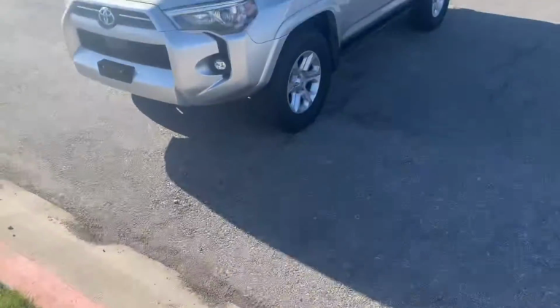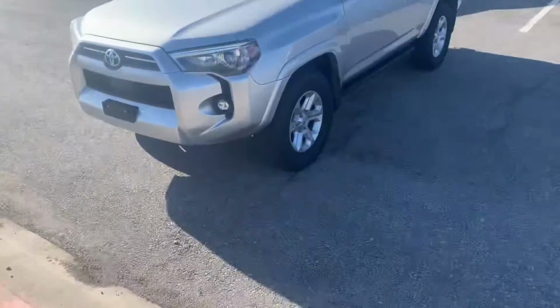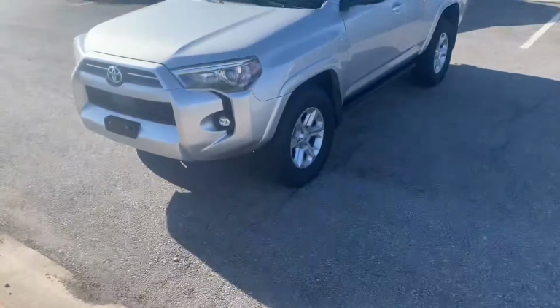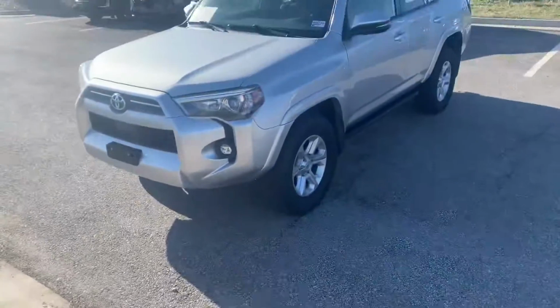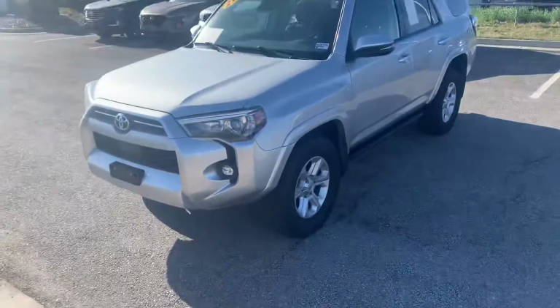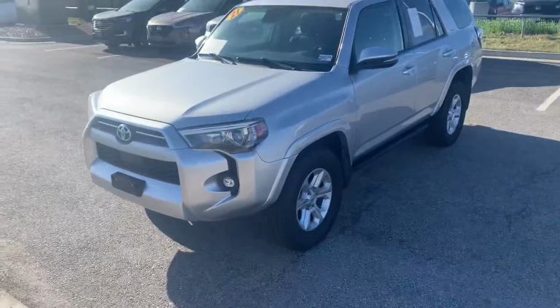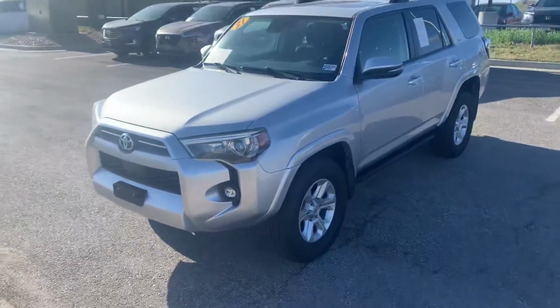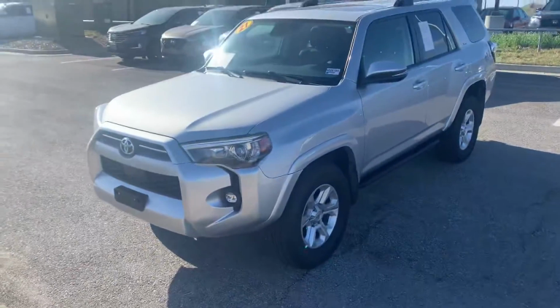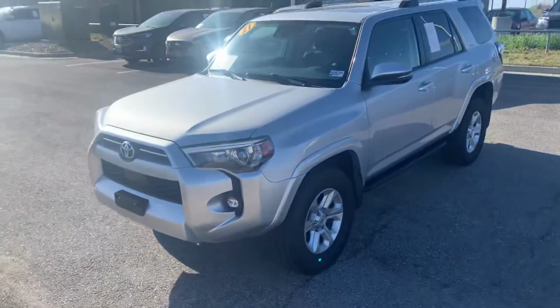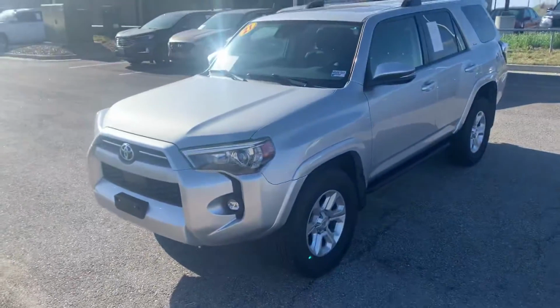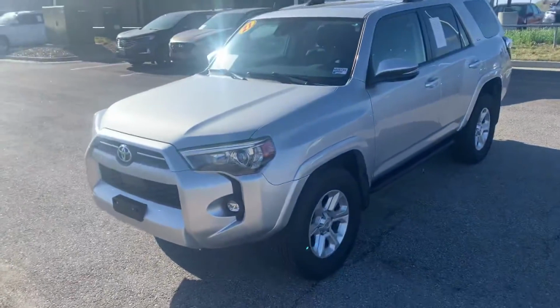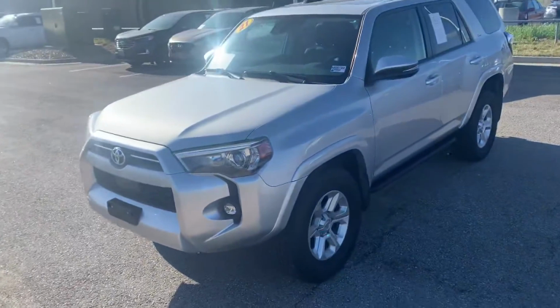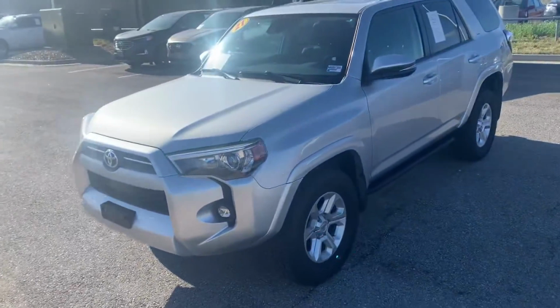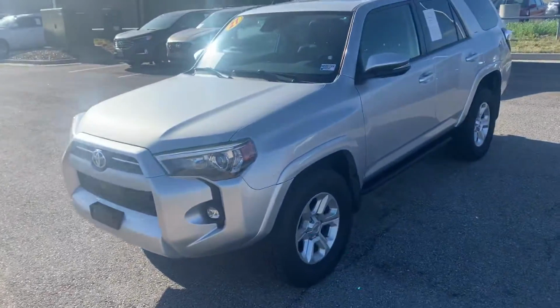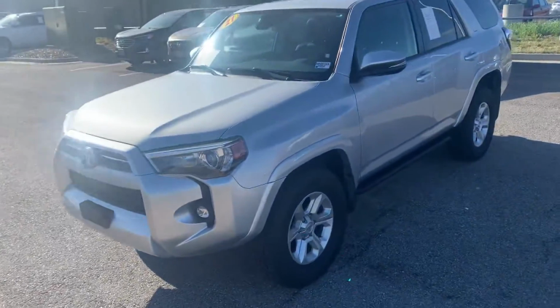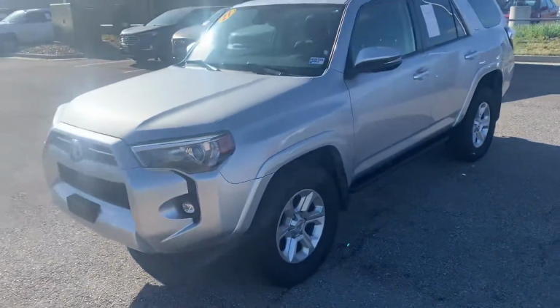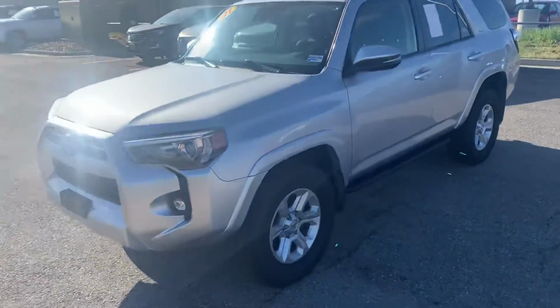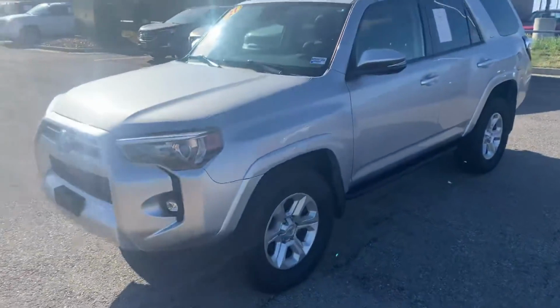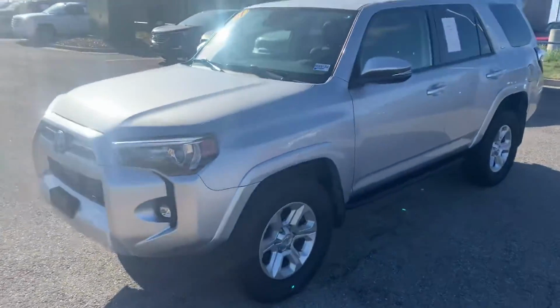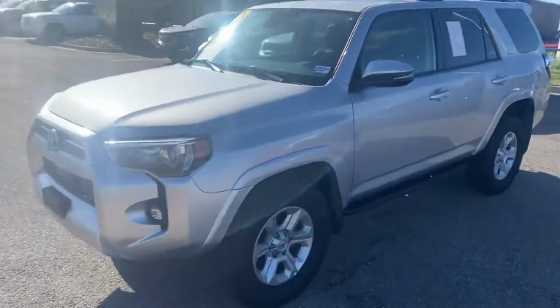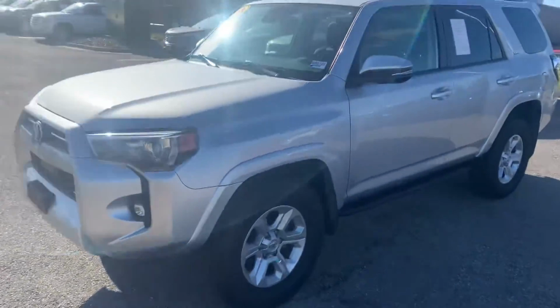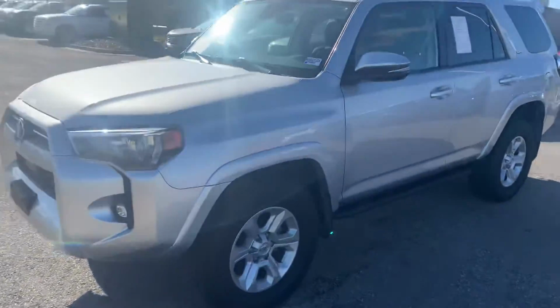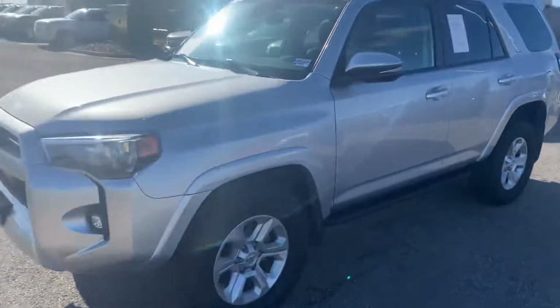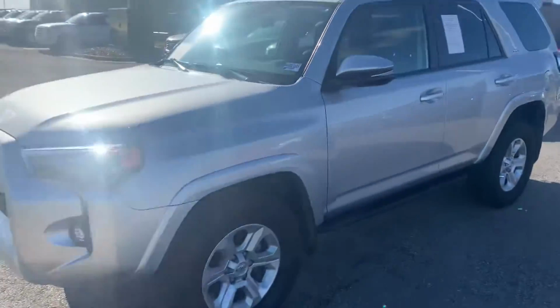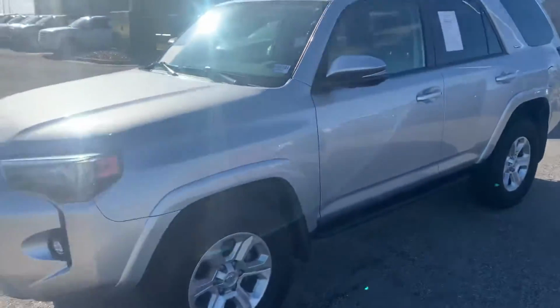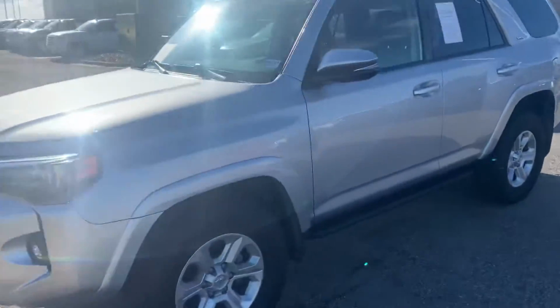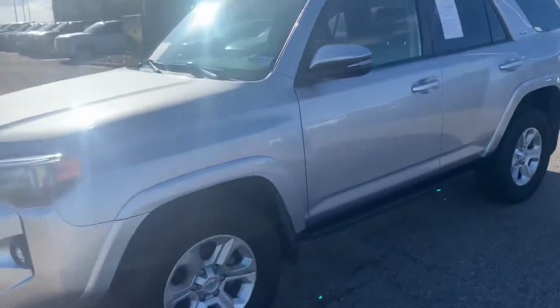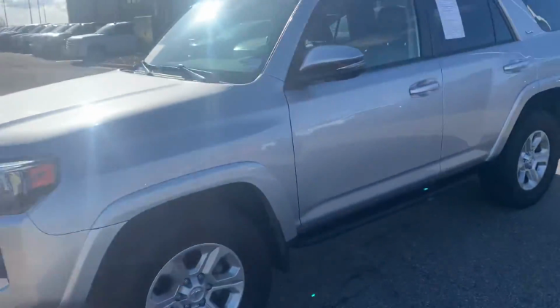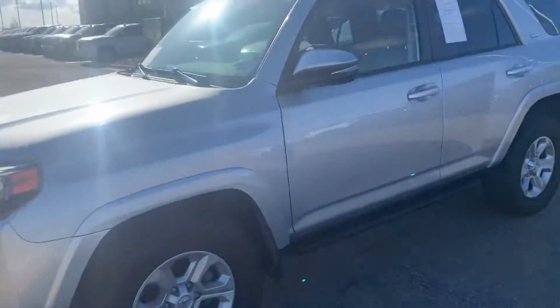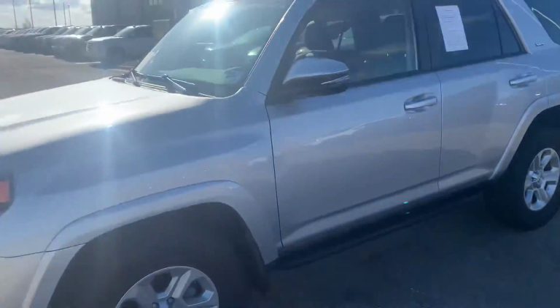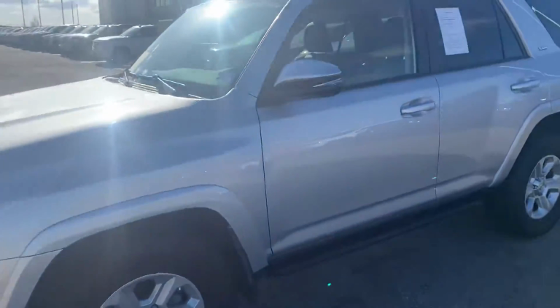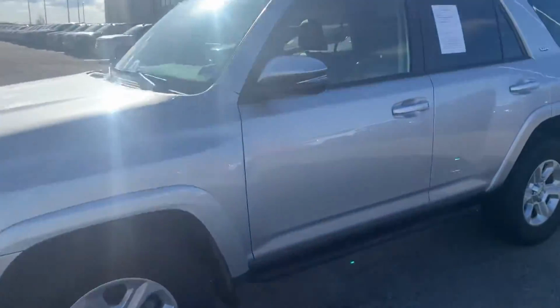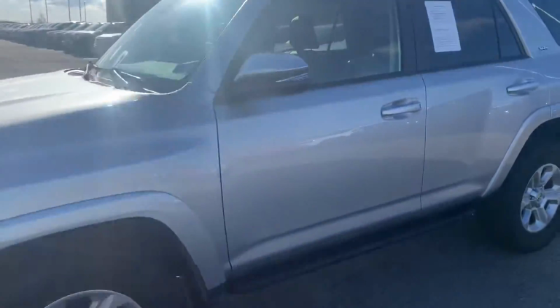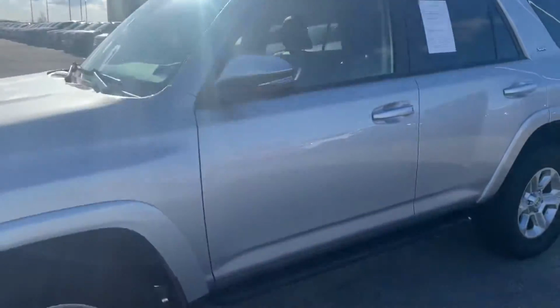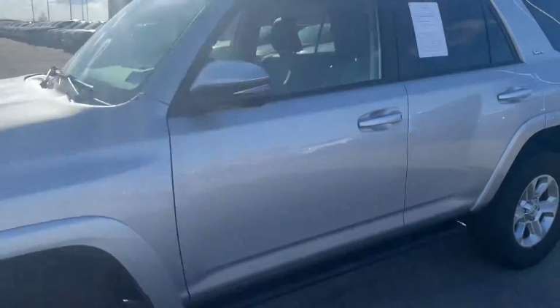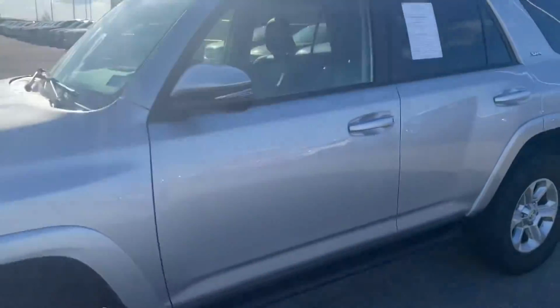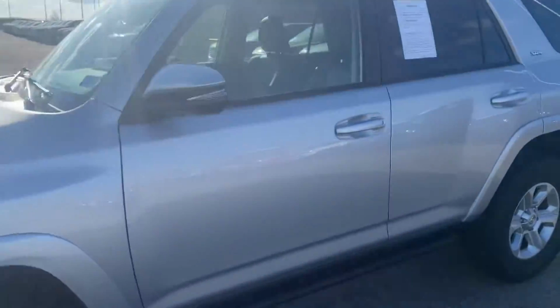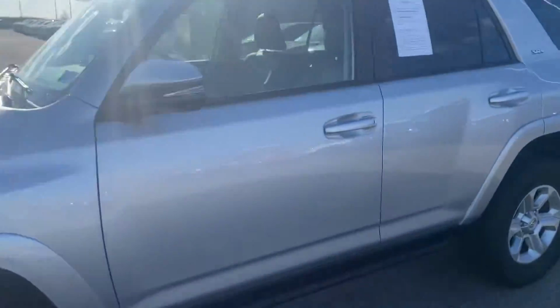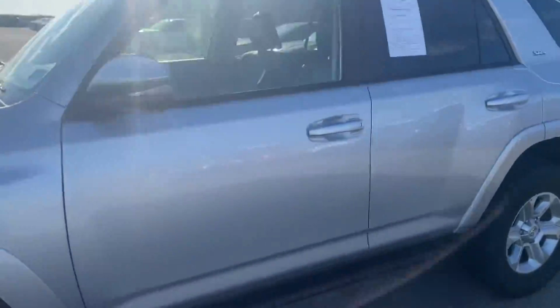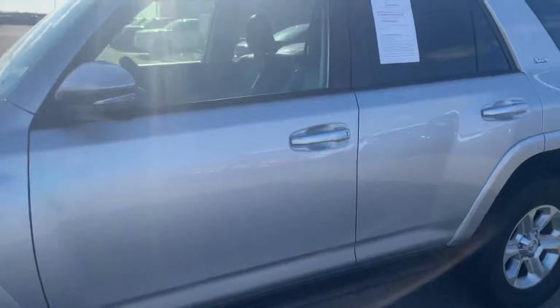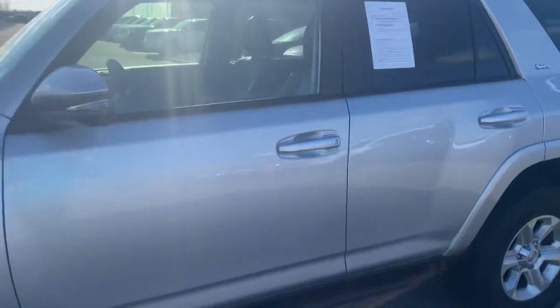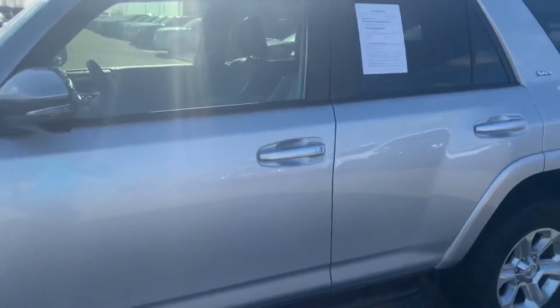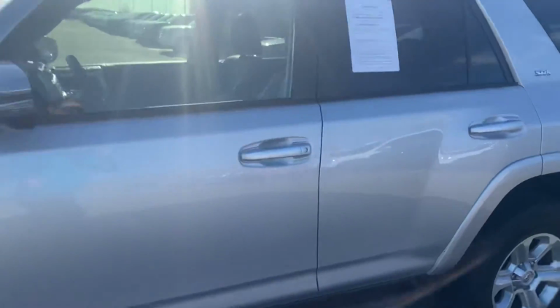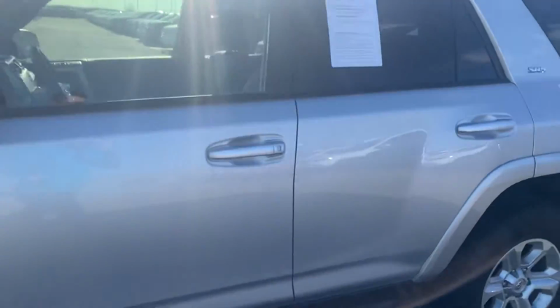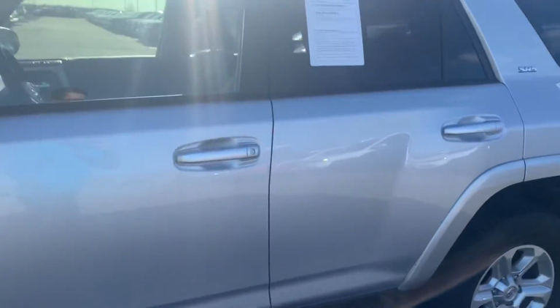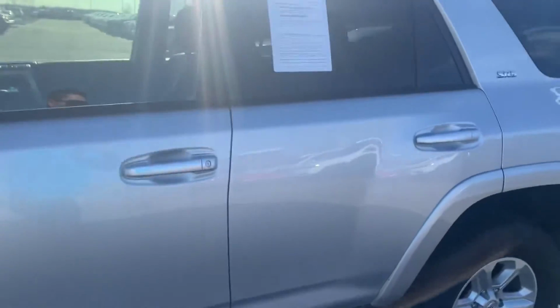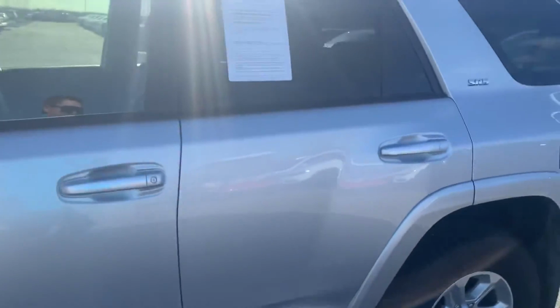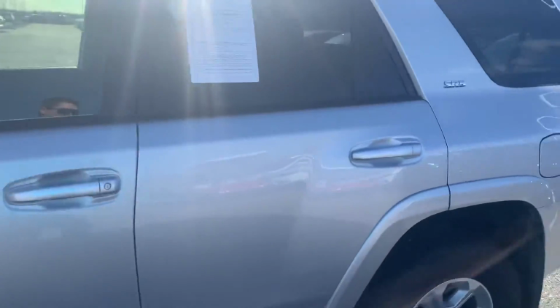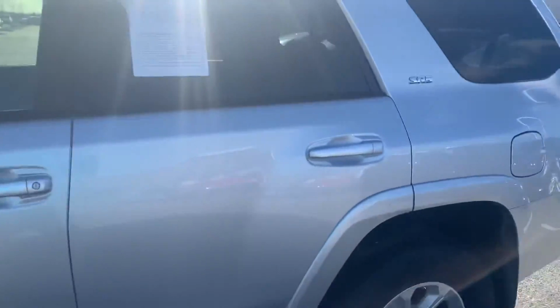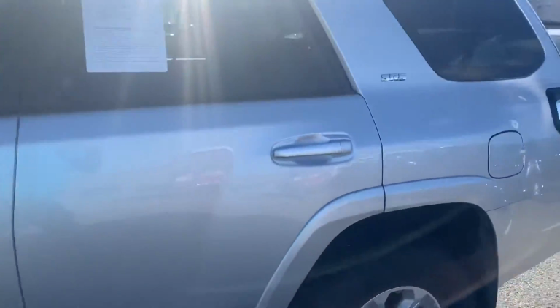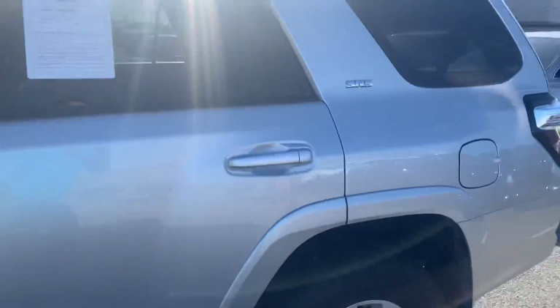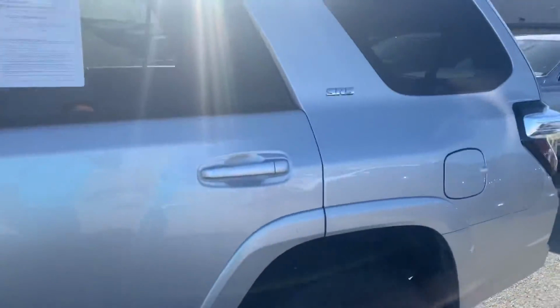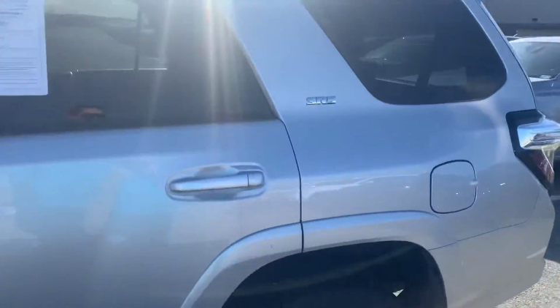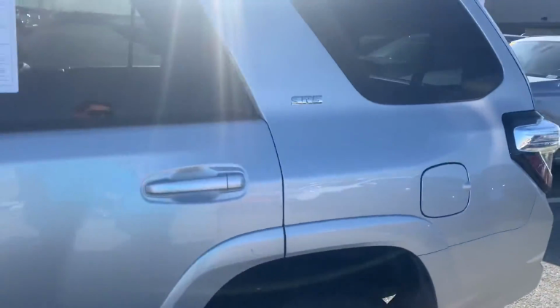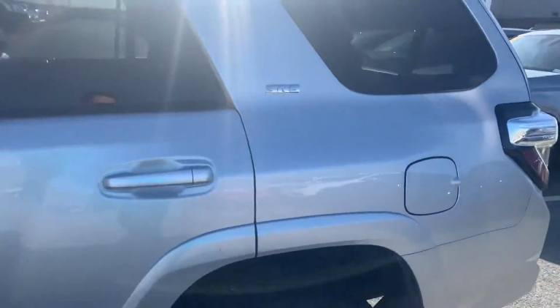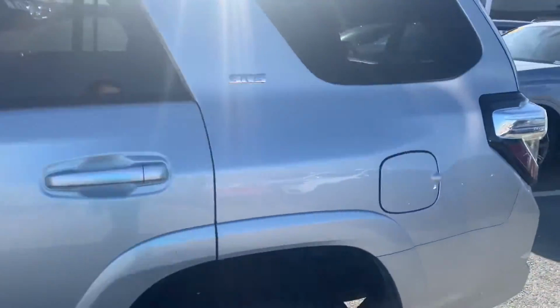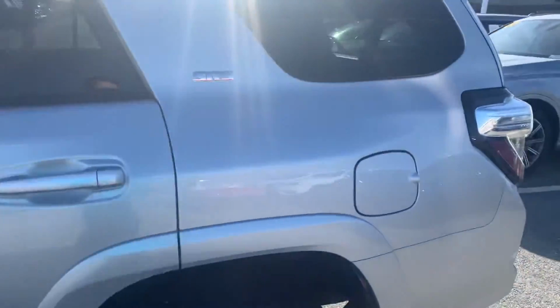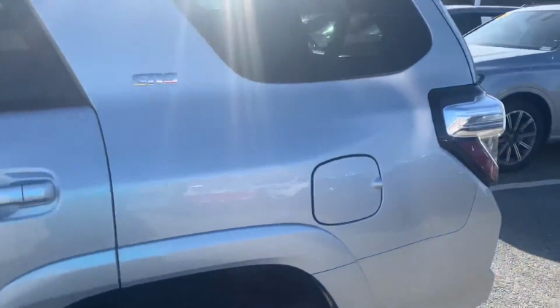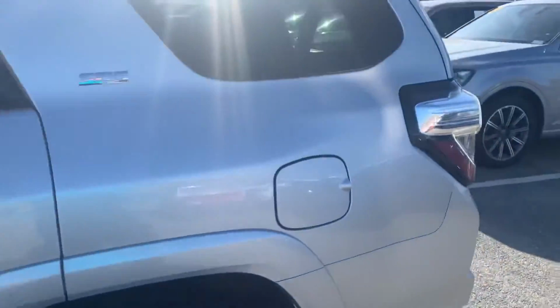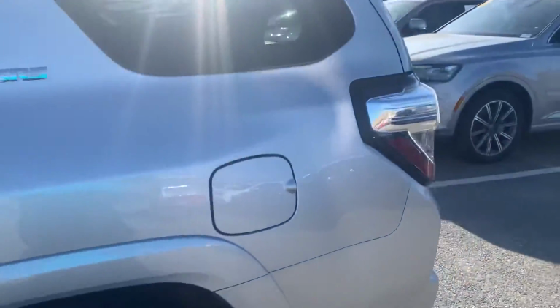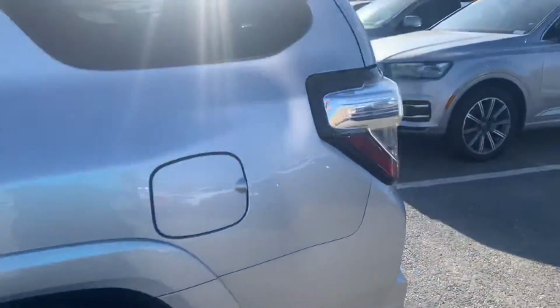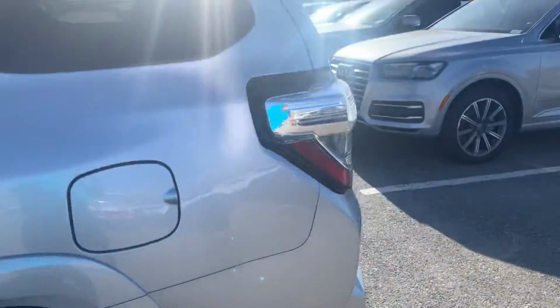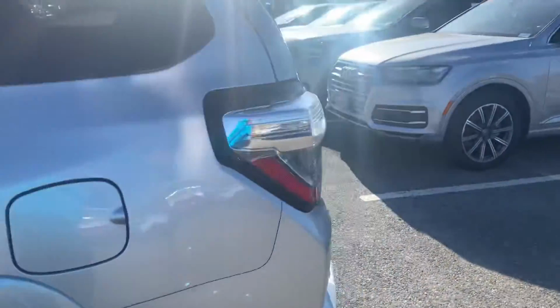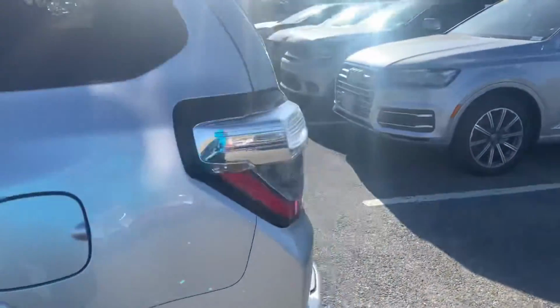What's going on, guys? Colin with Victory. I know it's a little windy today, so it might be kind of hard to hear me. Check out this 2021 4Runner SR5 we just got in.